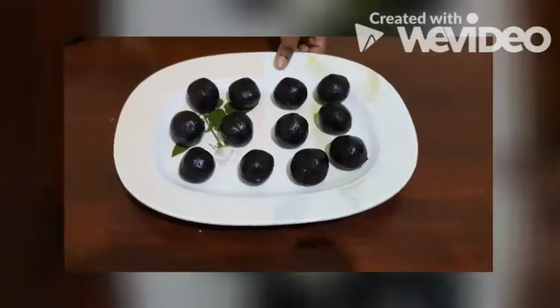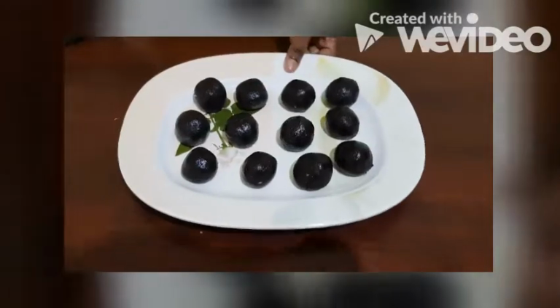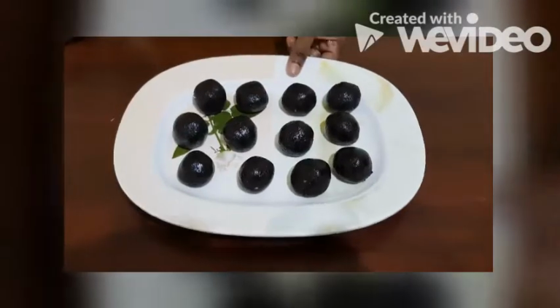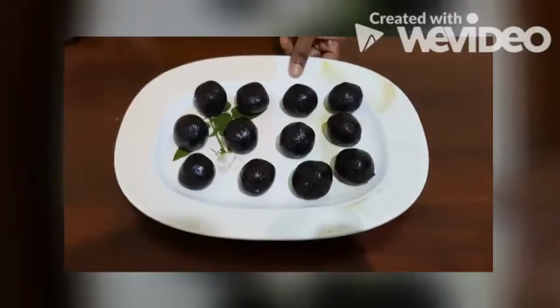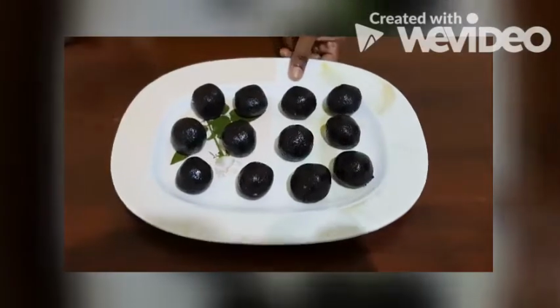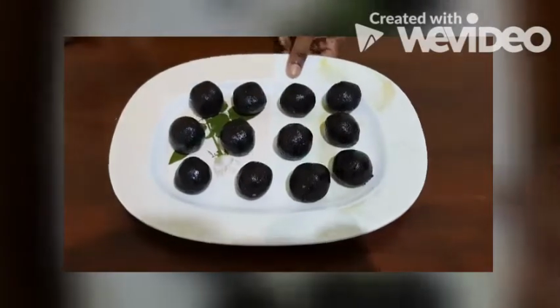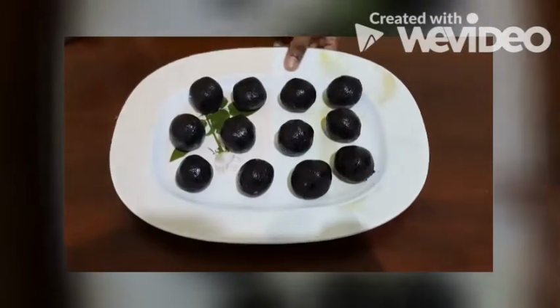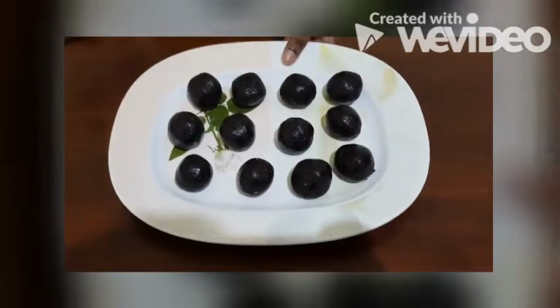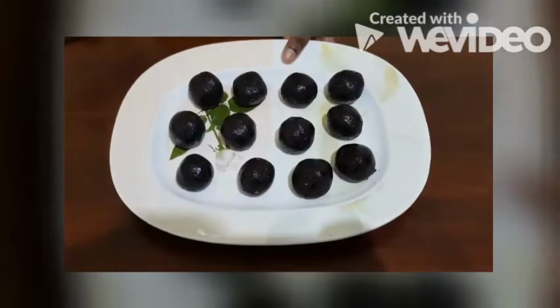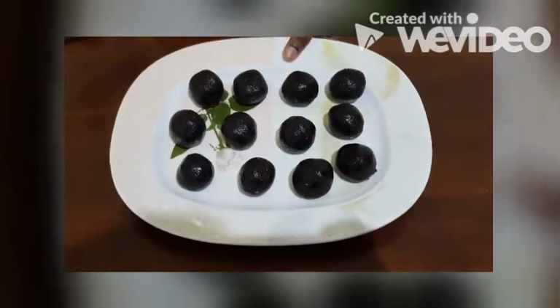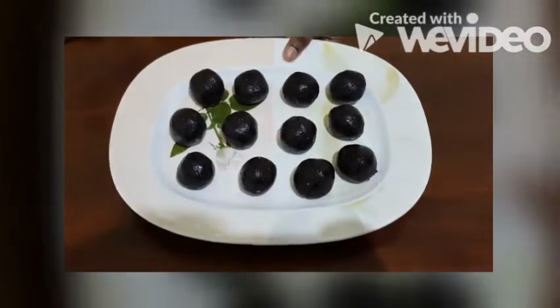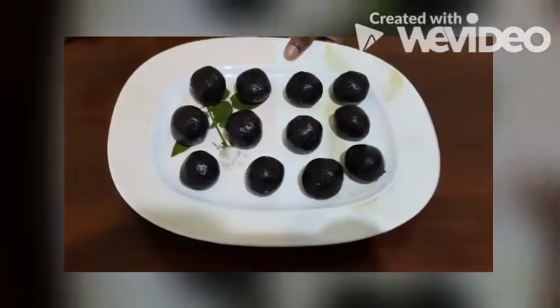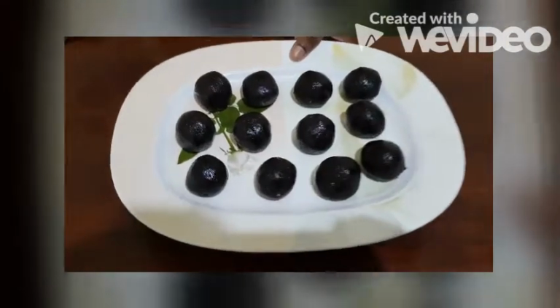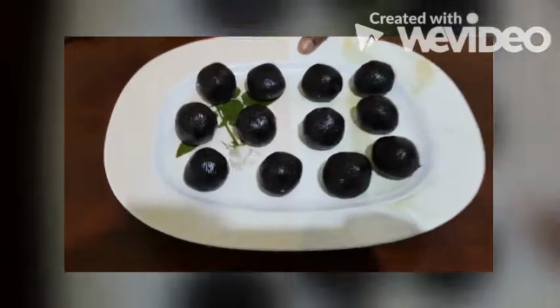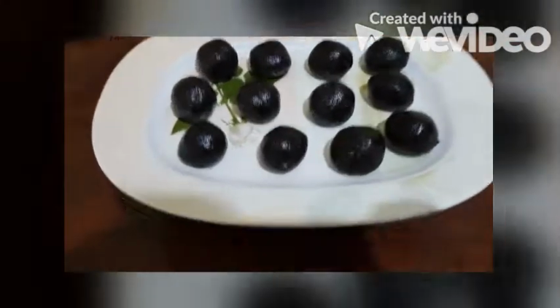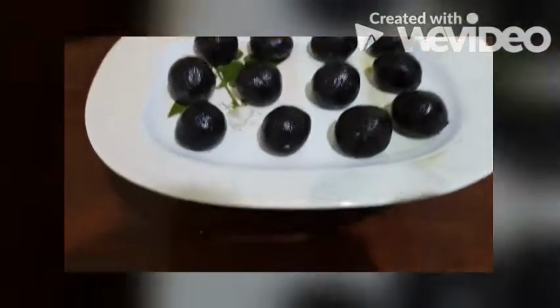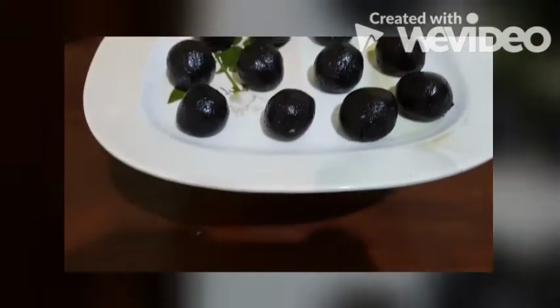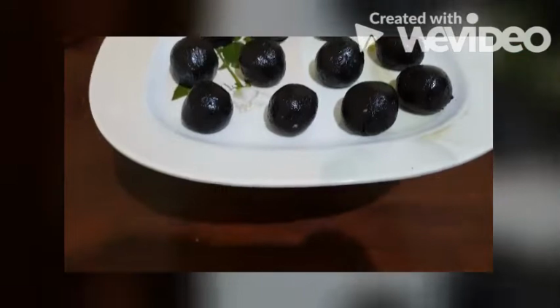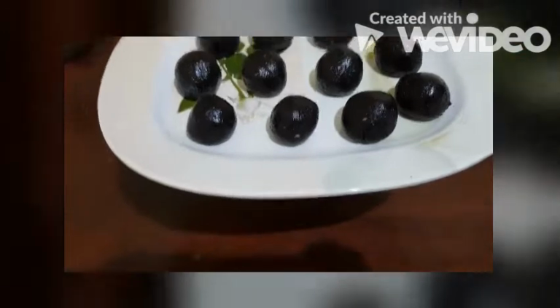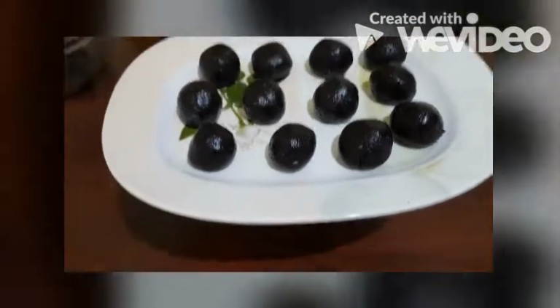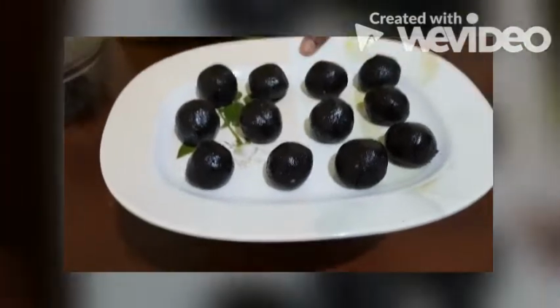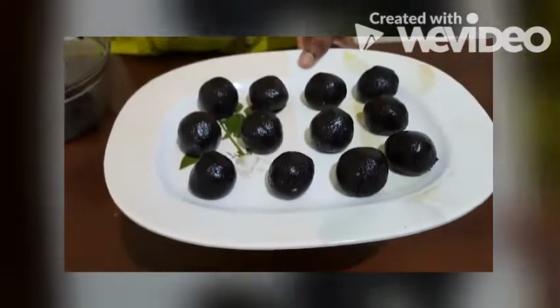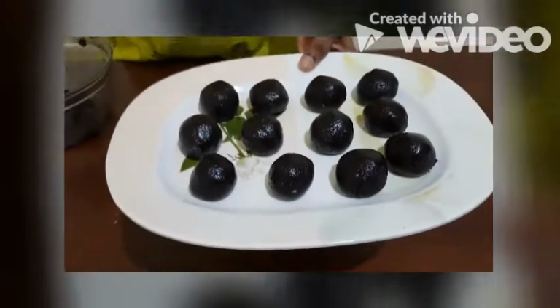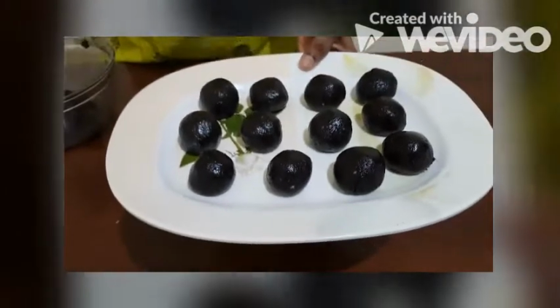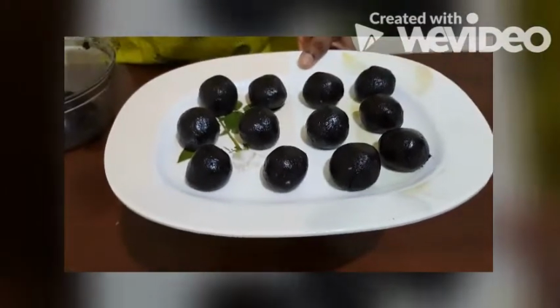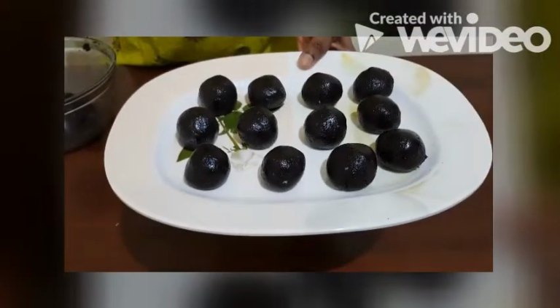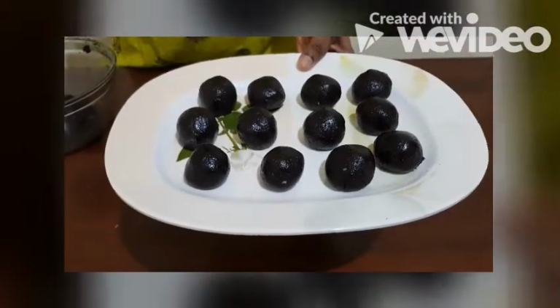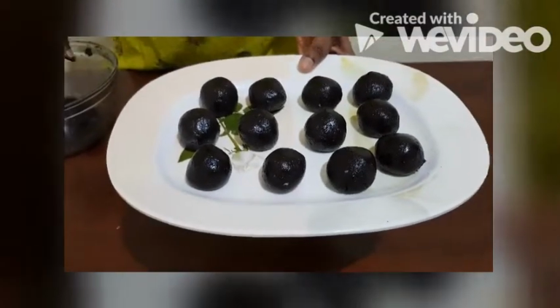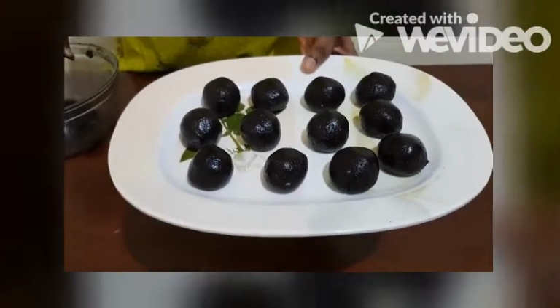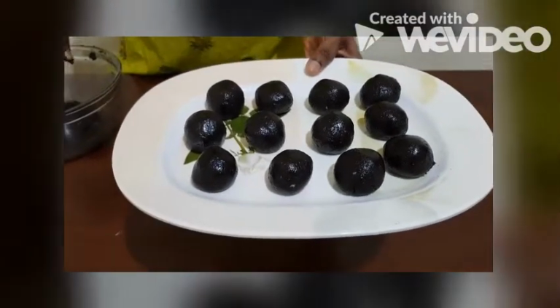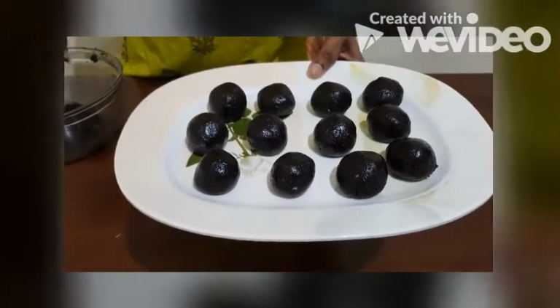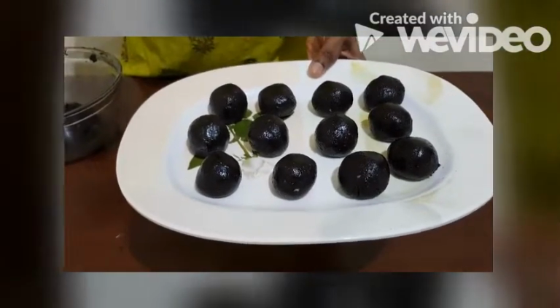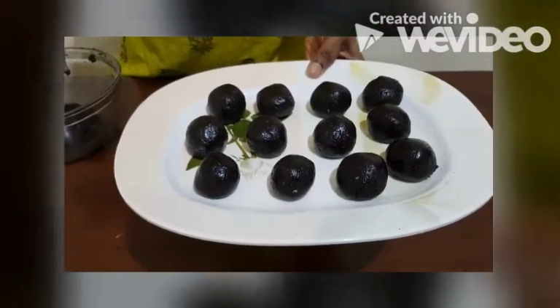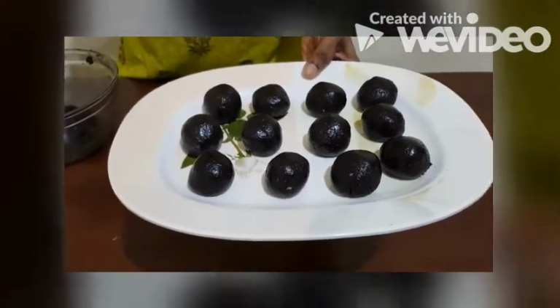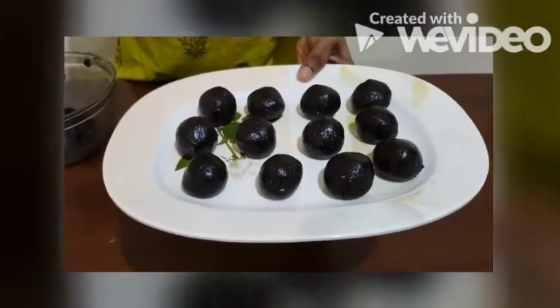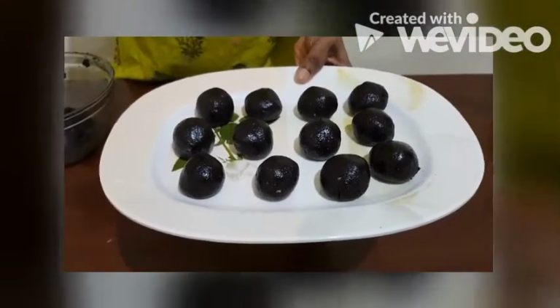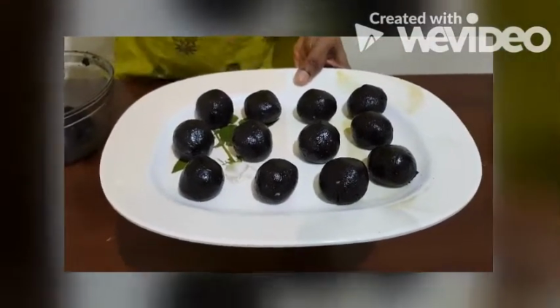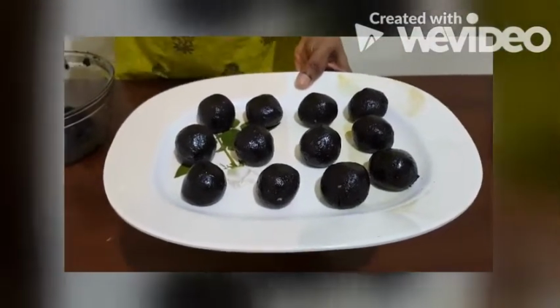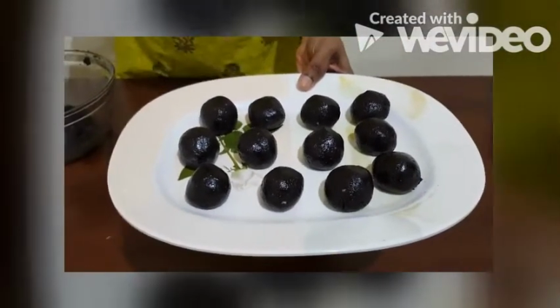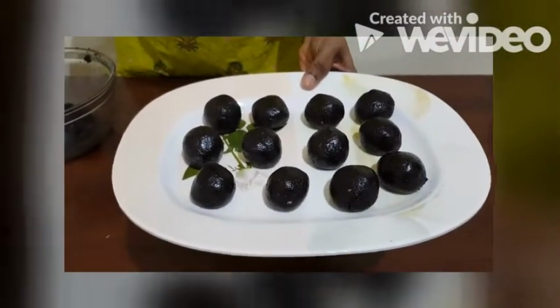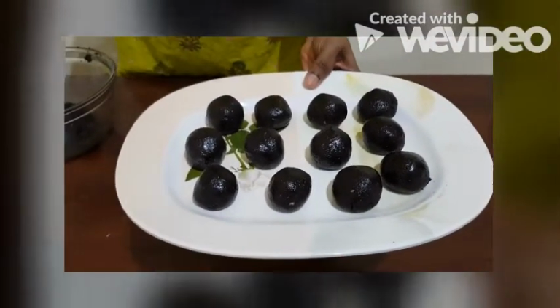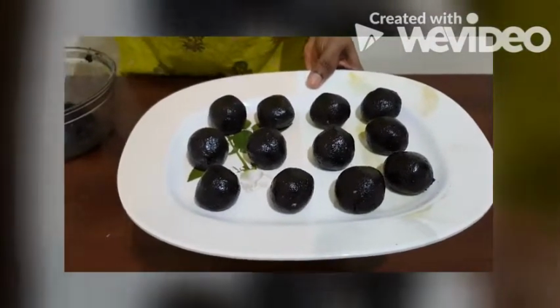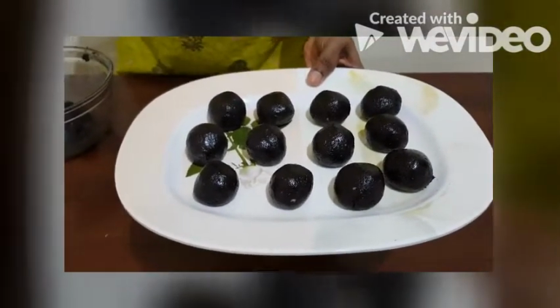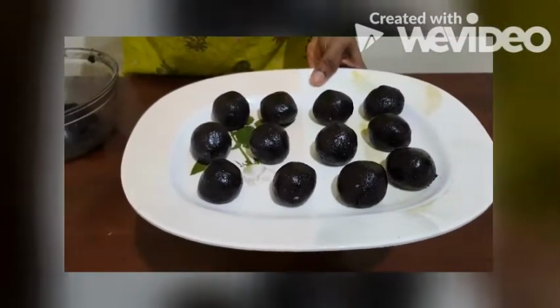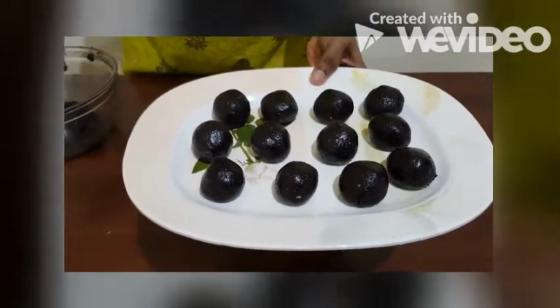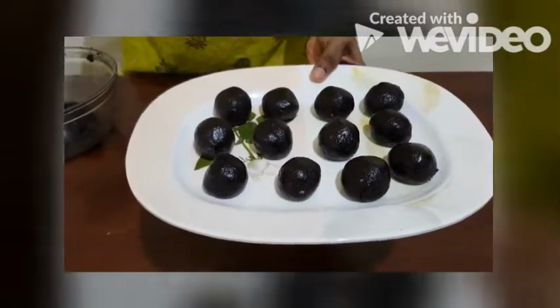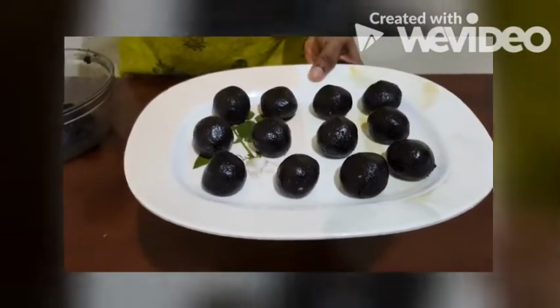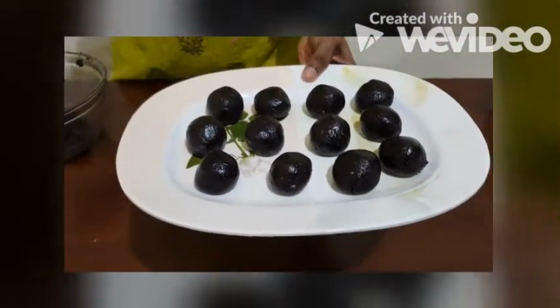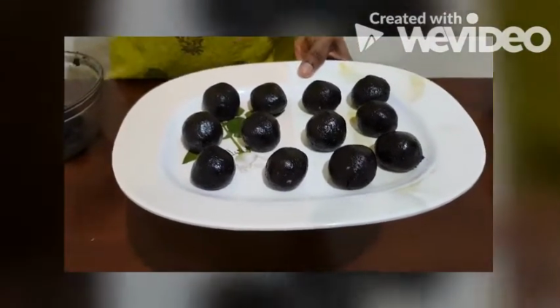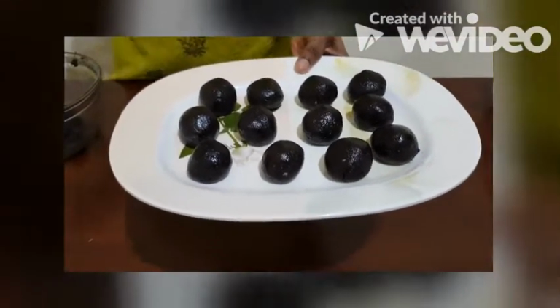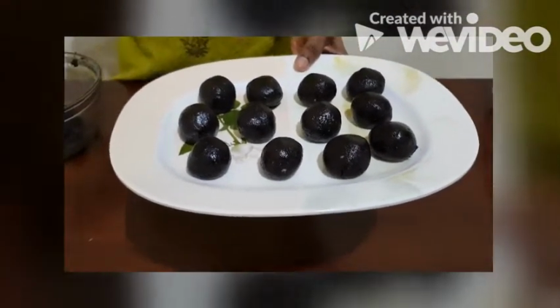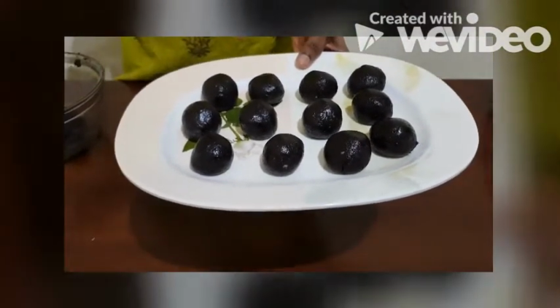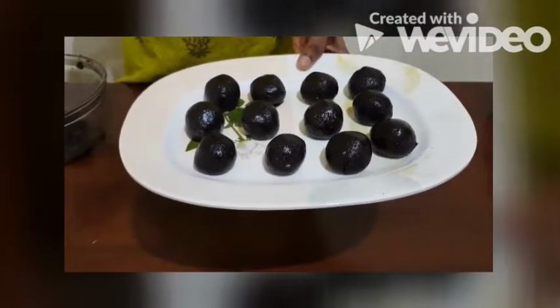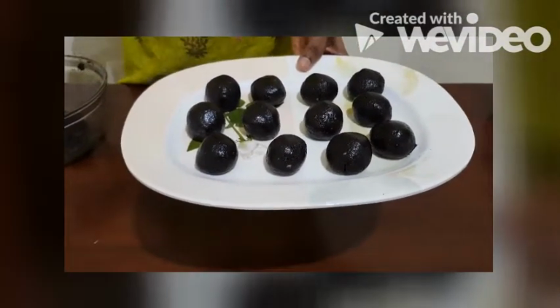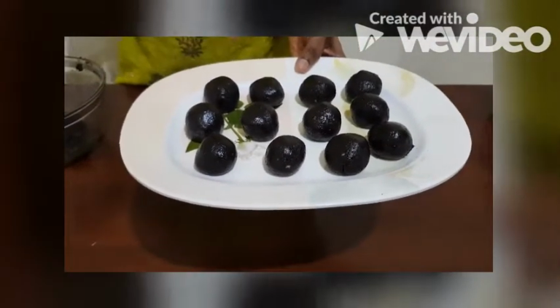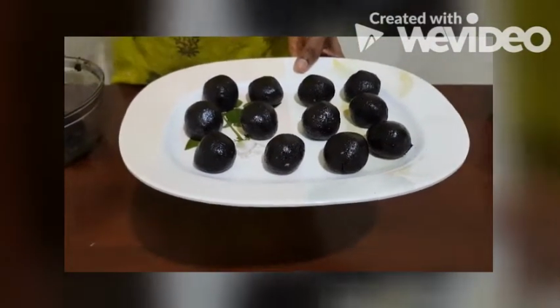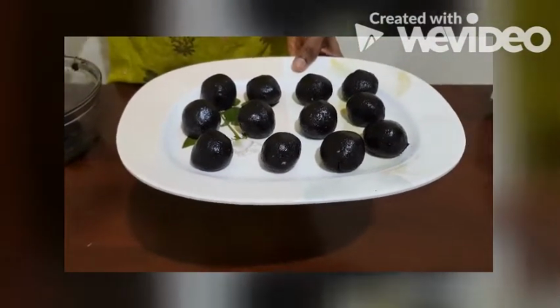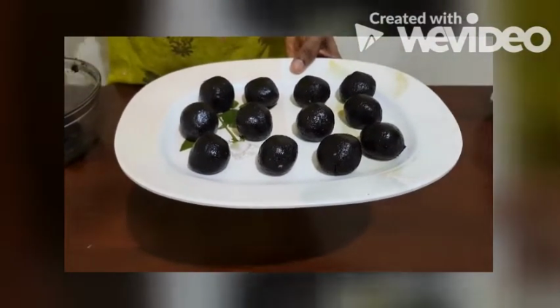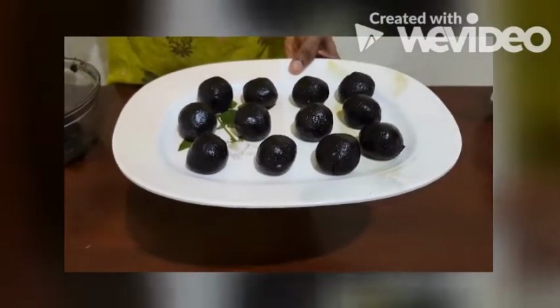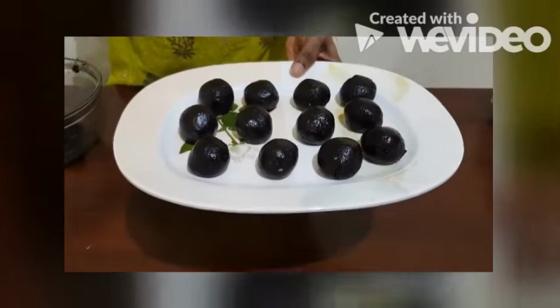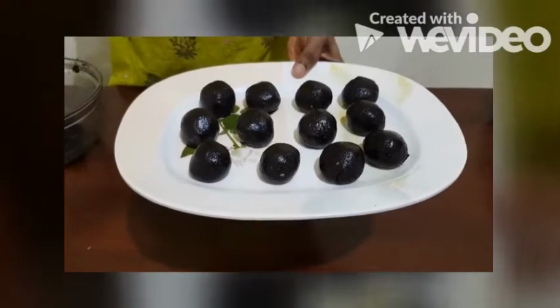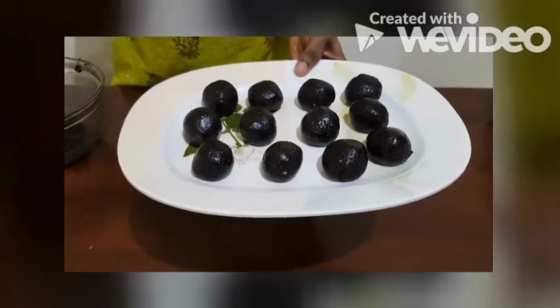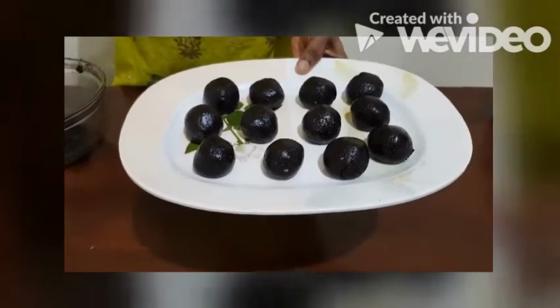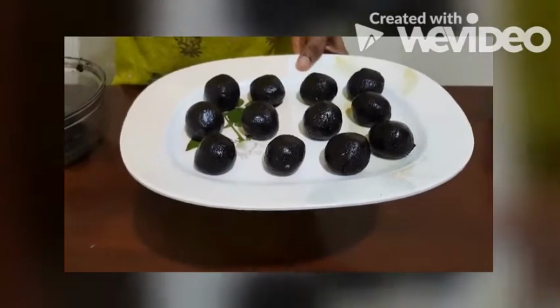Make balls like this and keep them in the fridge for about 1 hour. Then we can coat them with the chocolate.